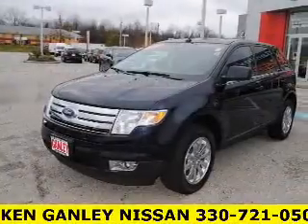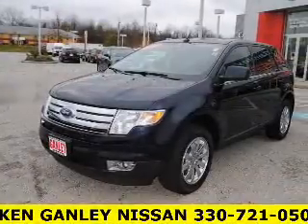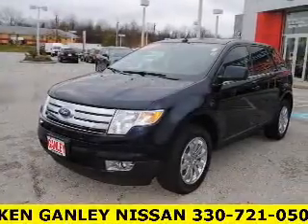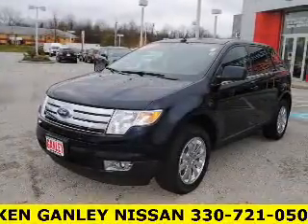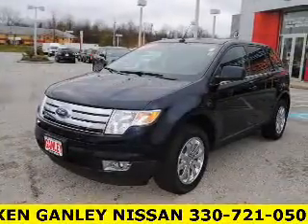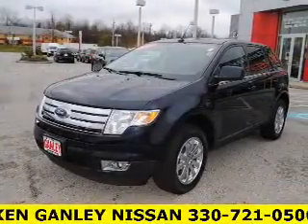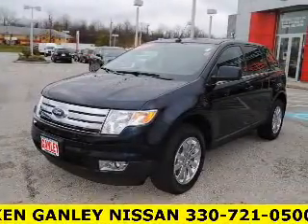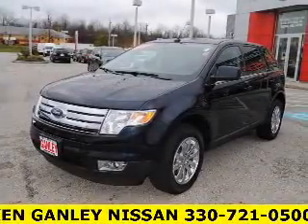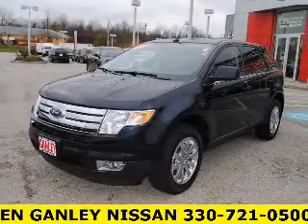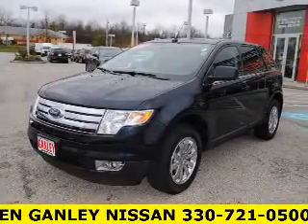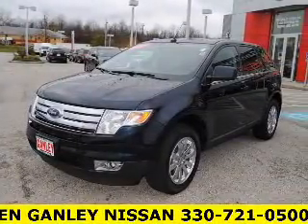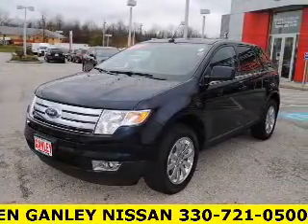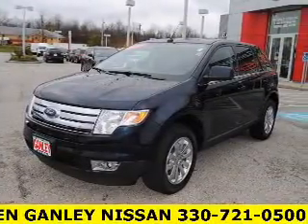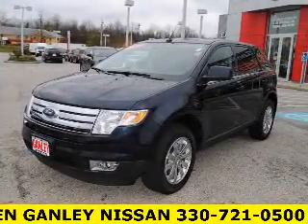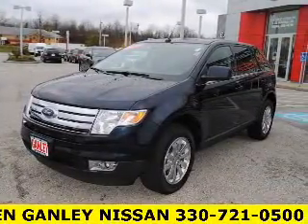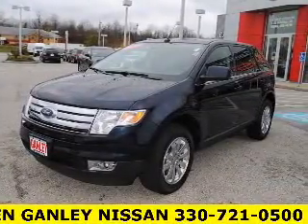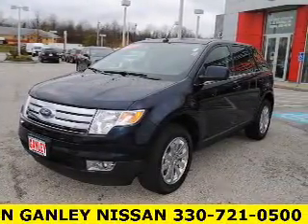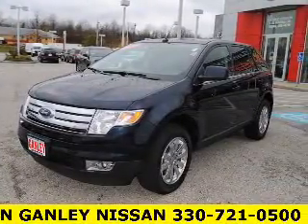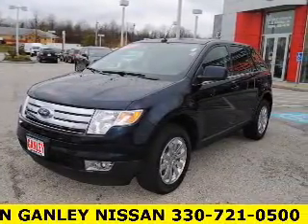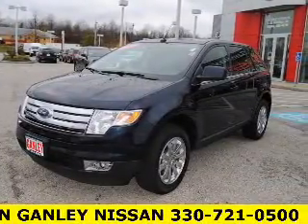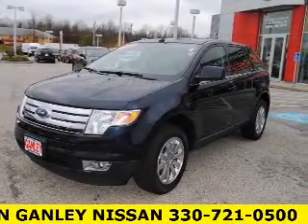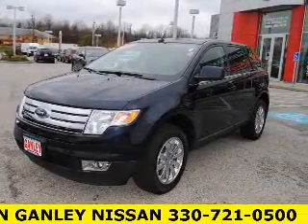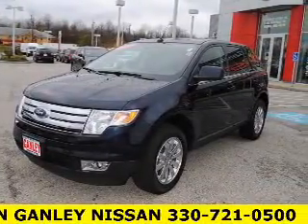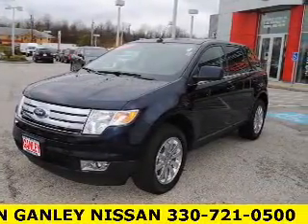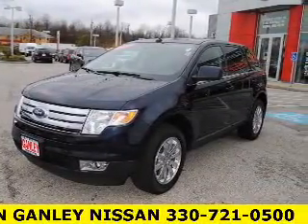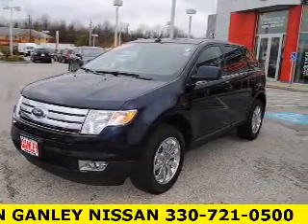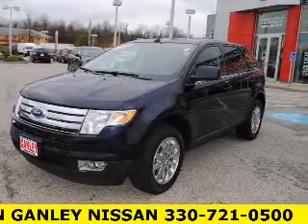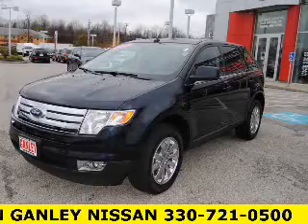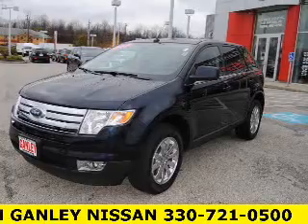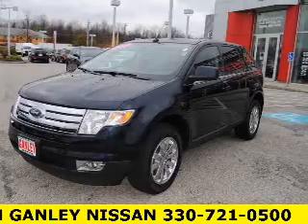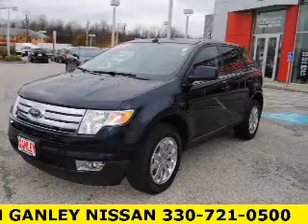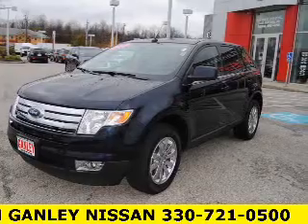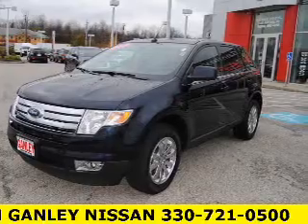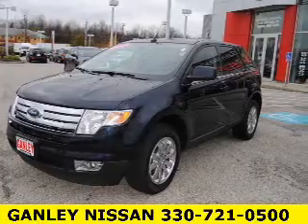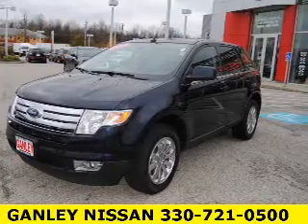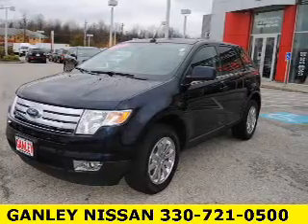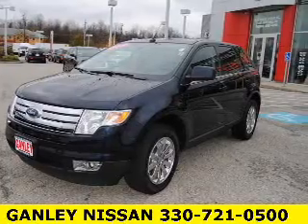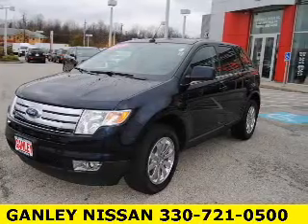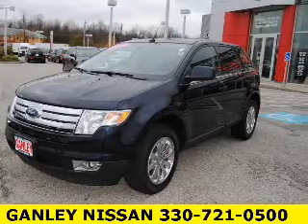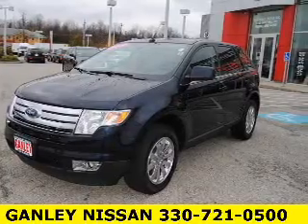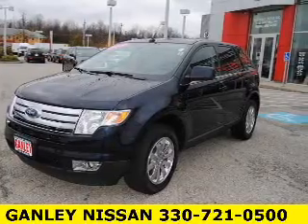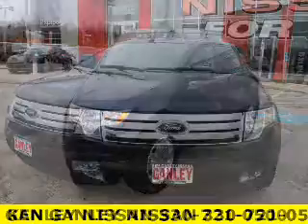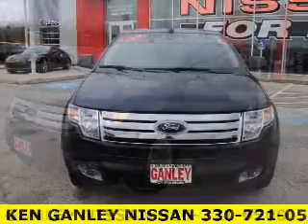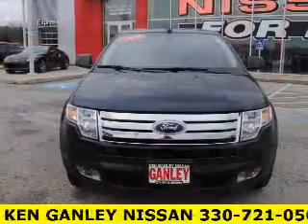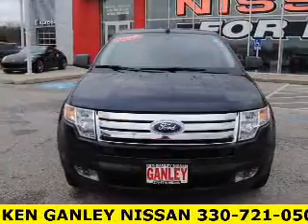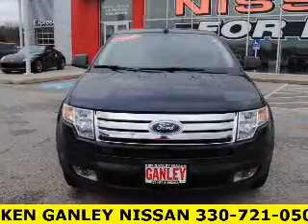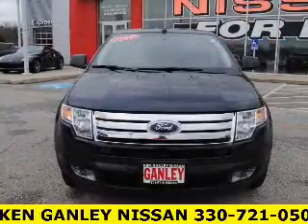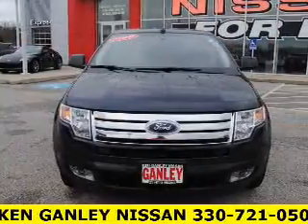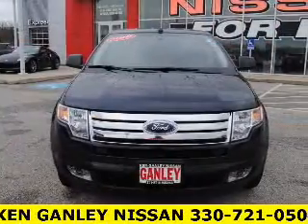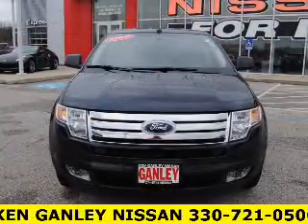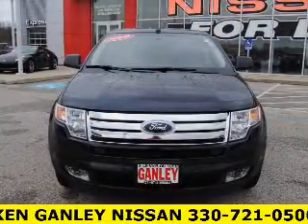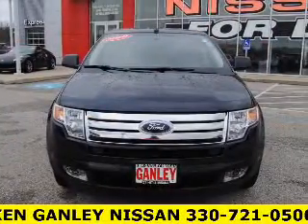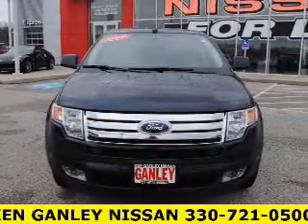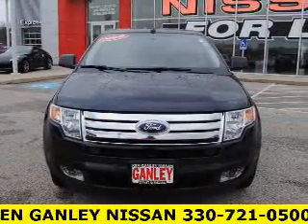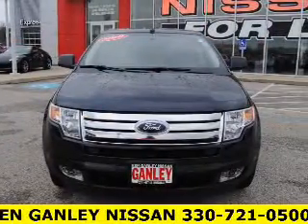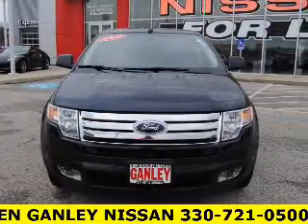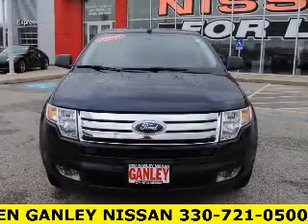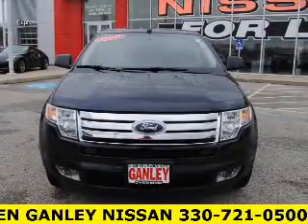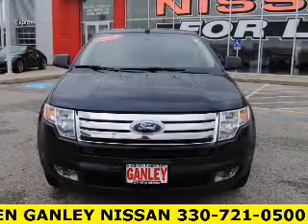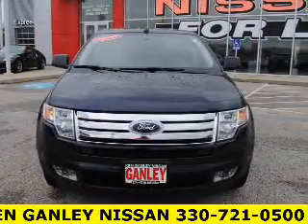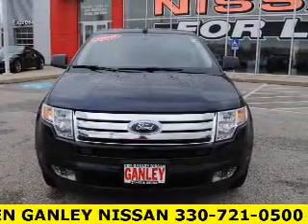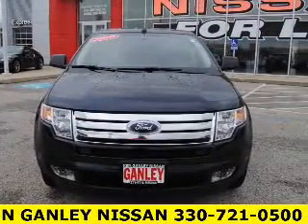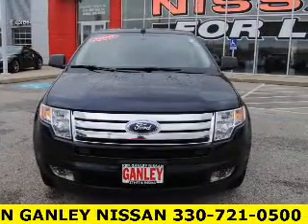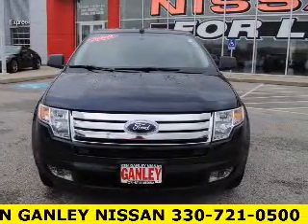Enjoy the flexibility of multi-zone temperature controls. Pamper yourself with memory settings. Call today to schedule a test drive.